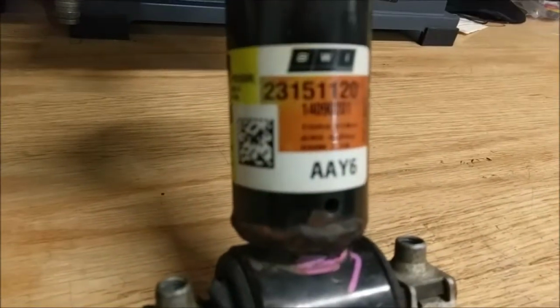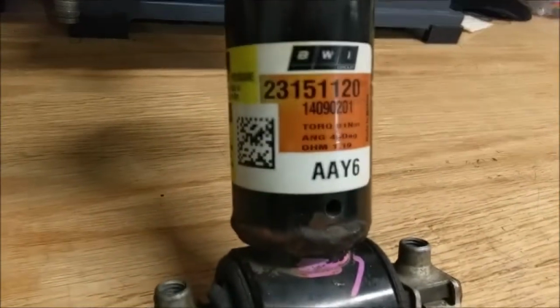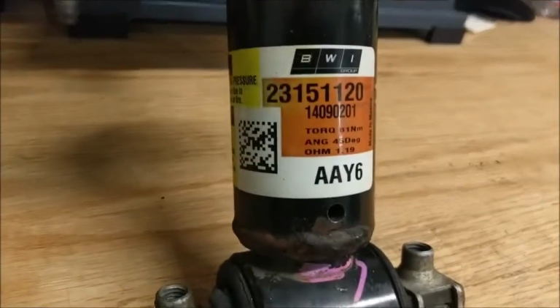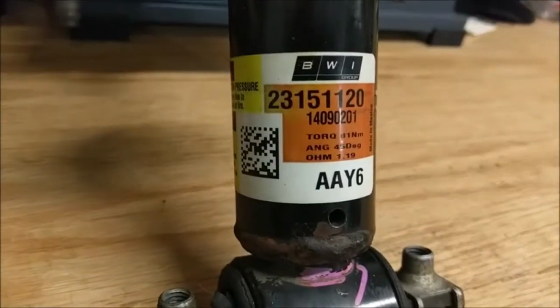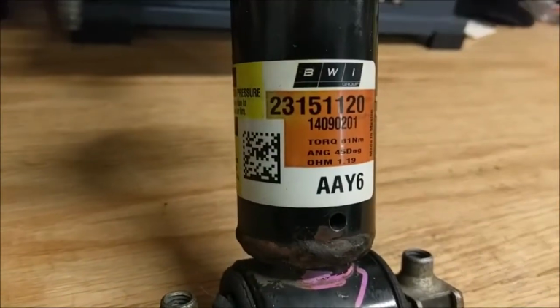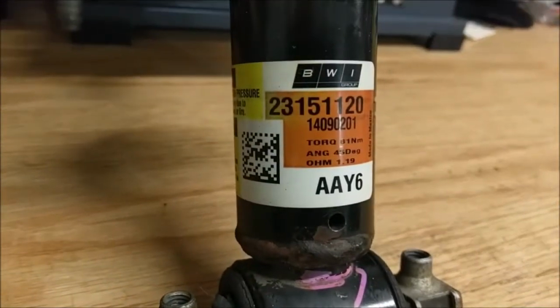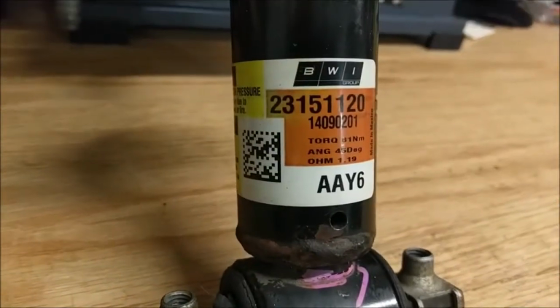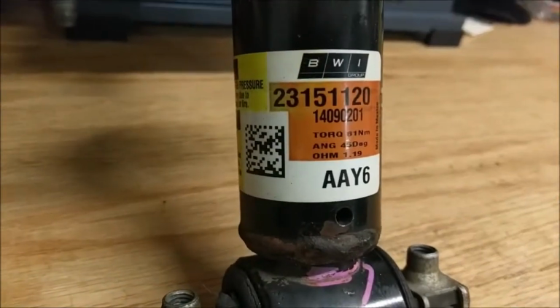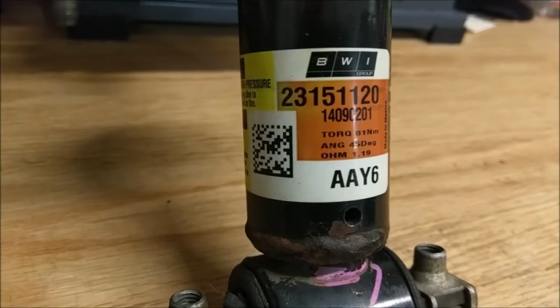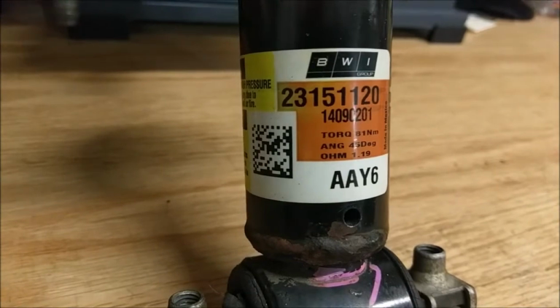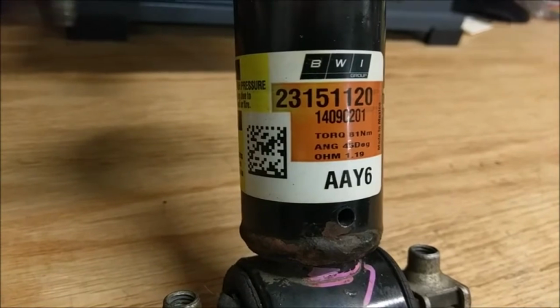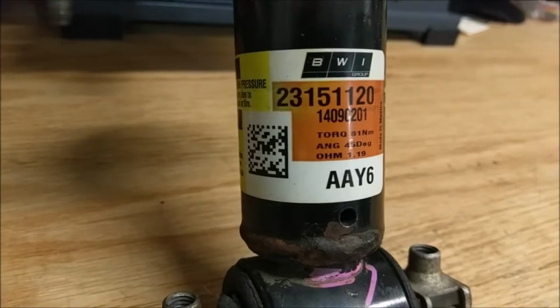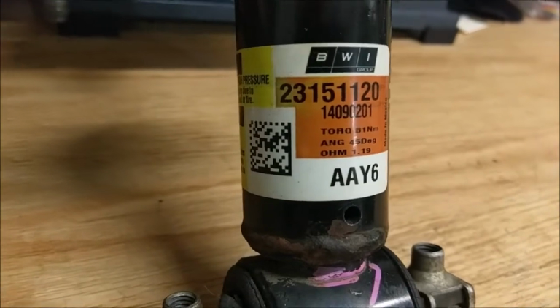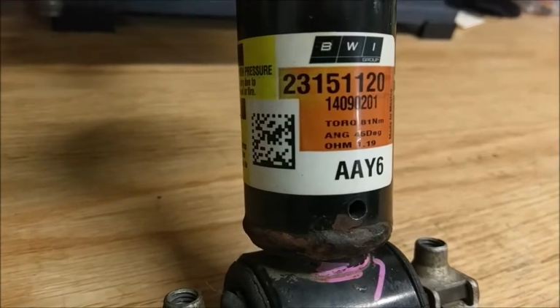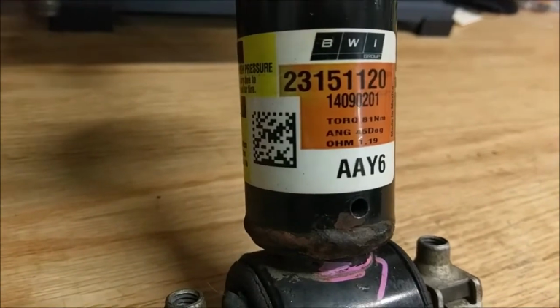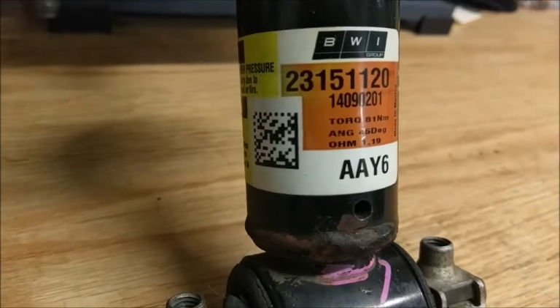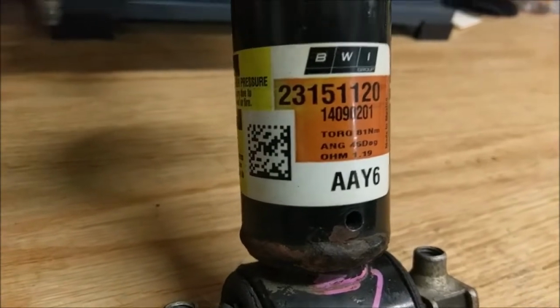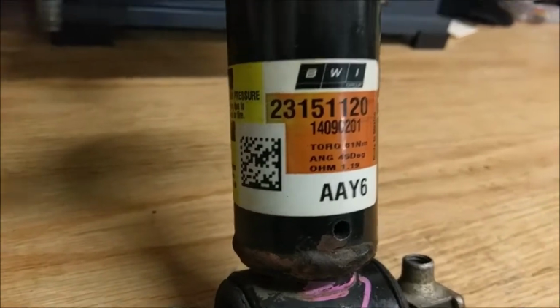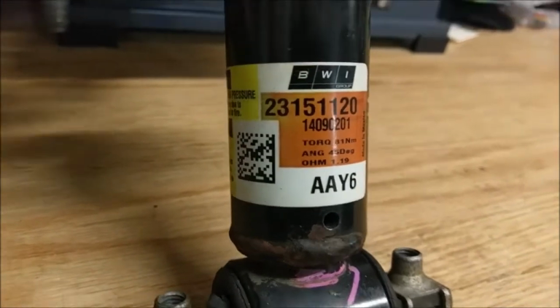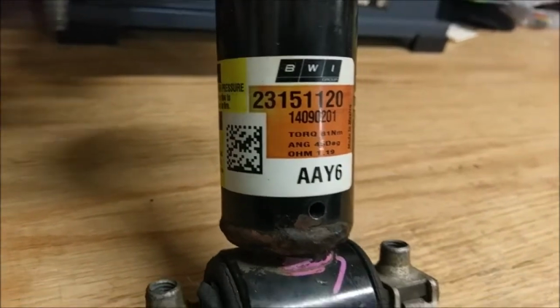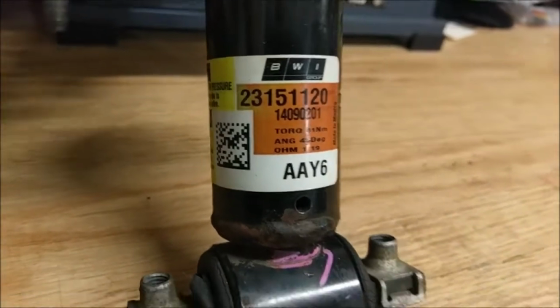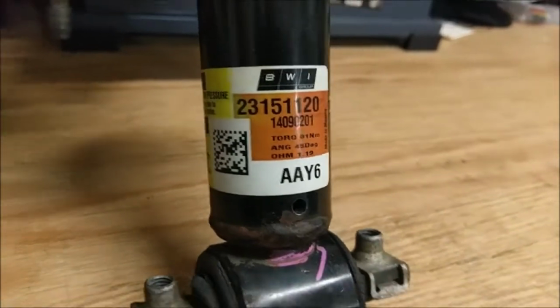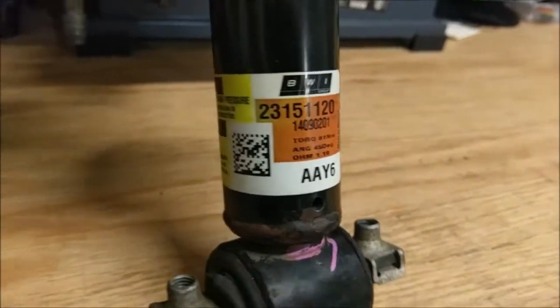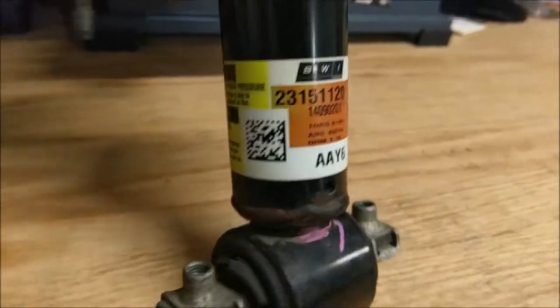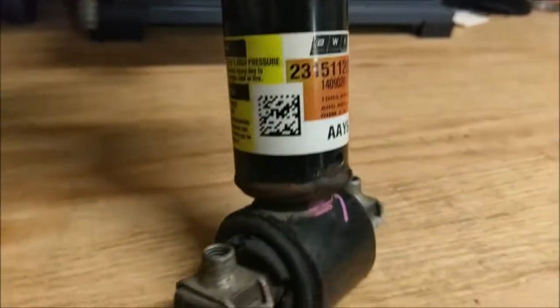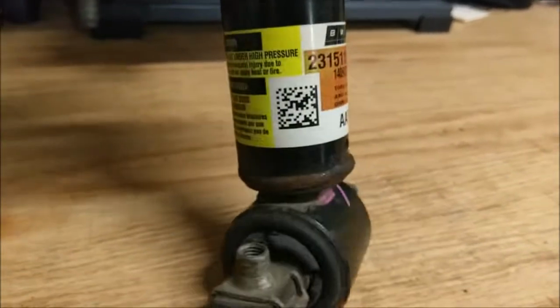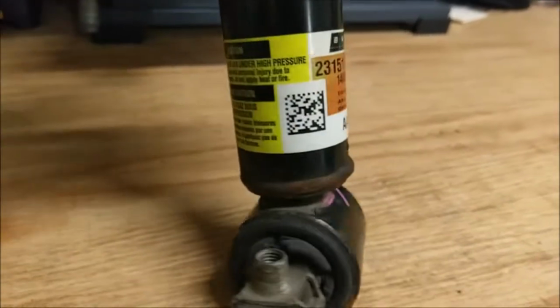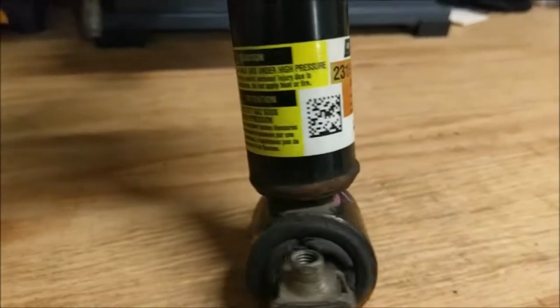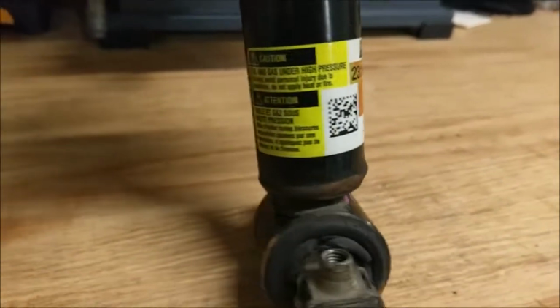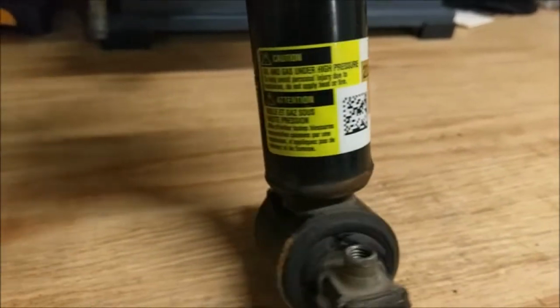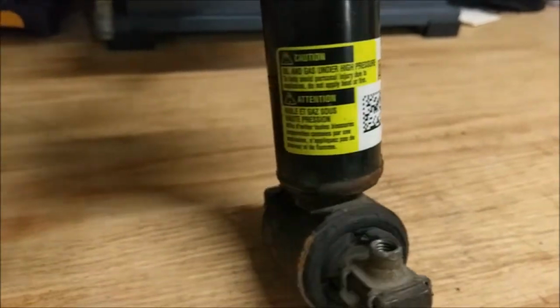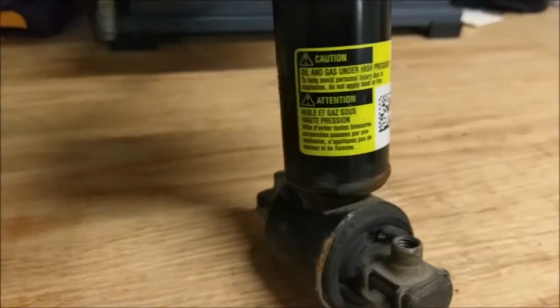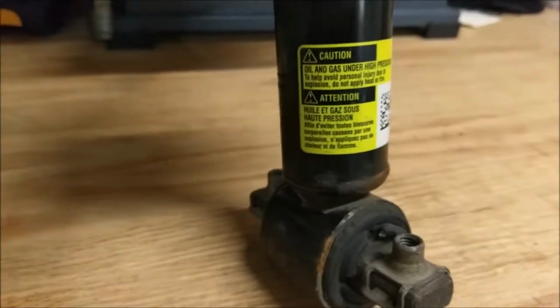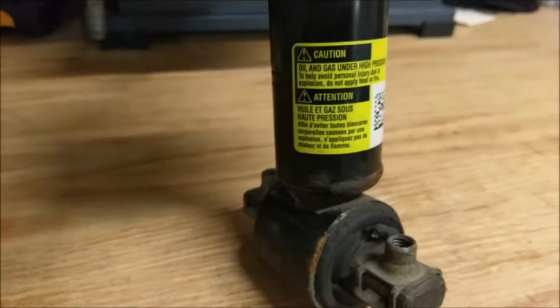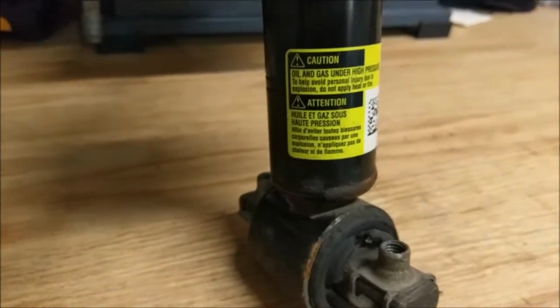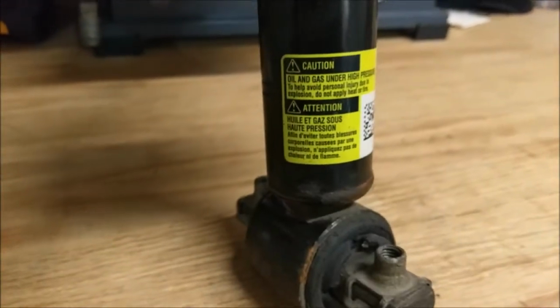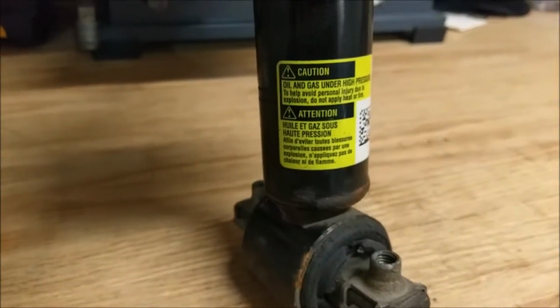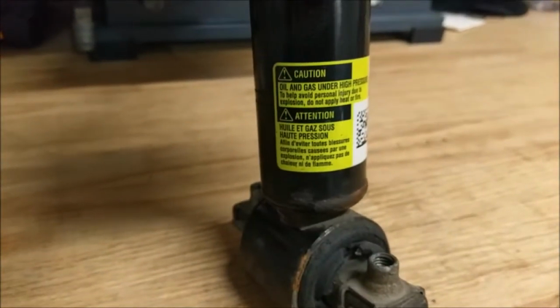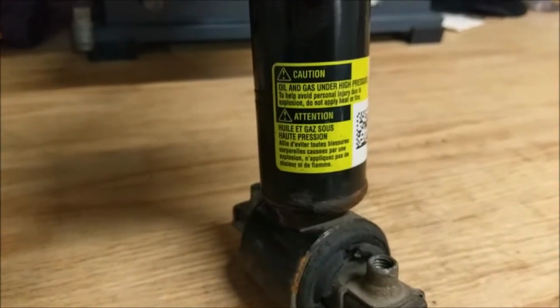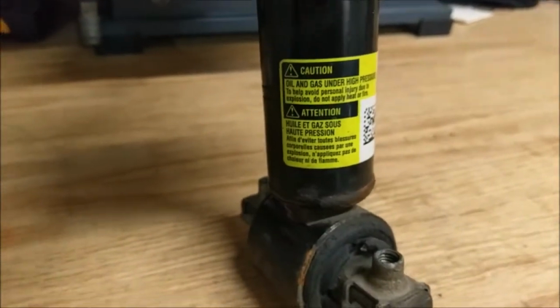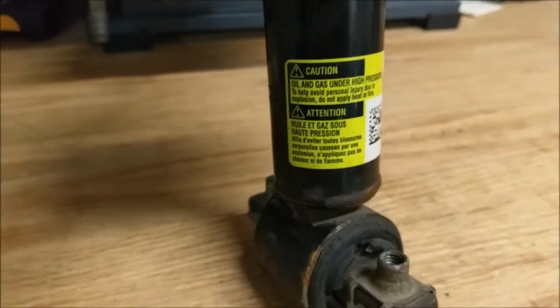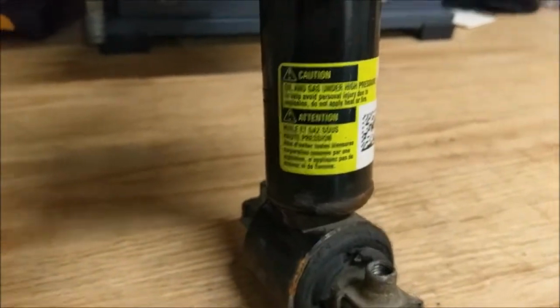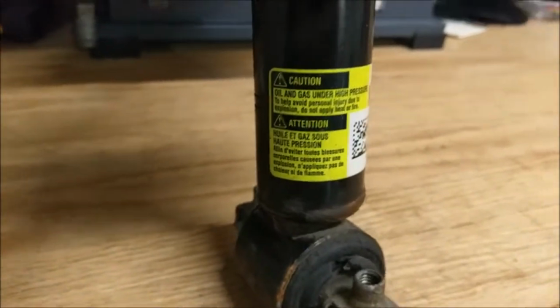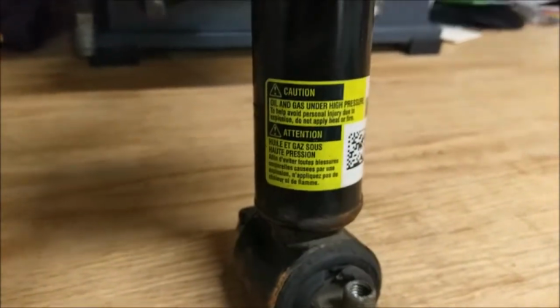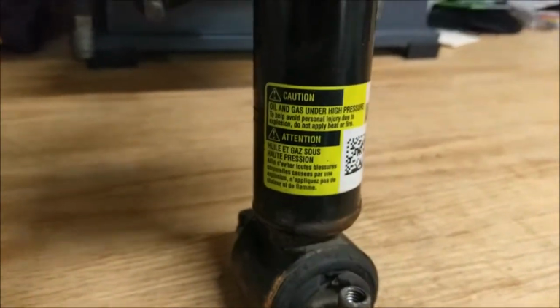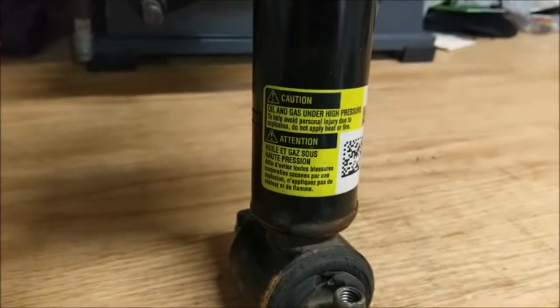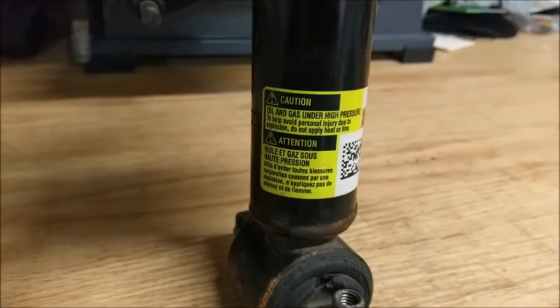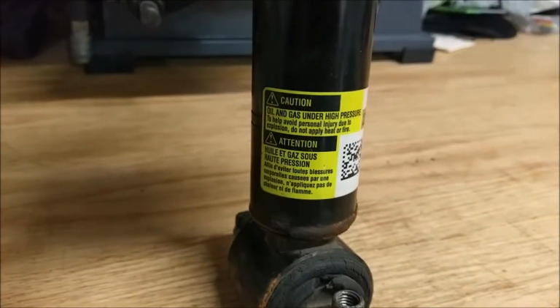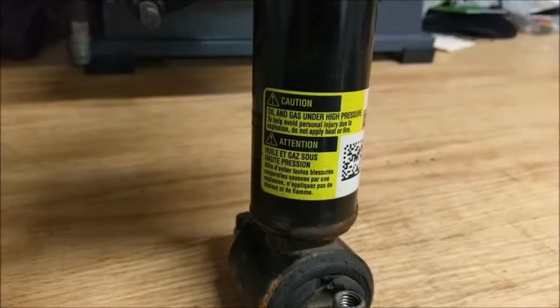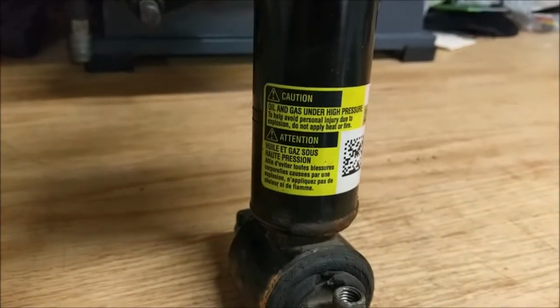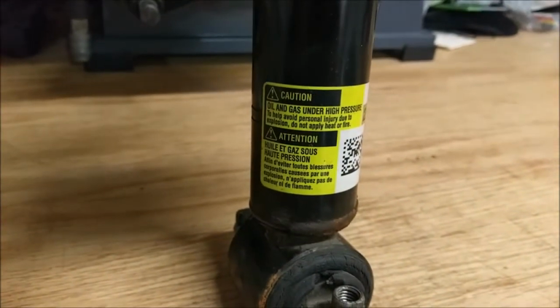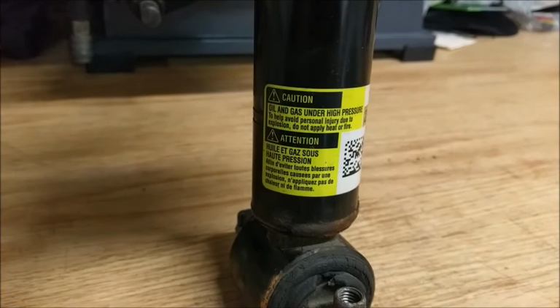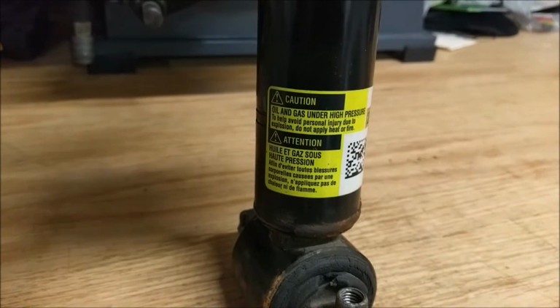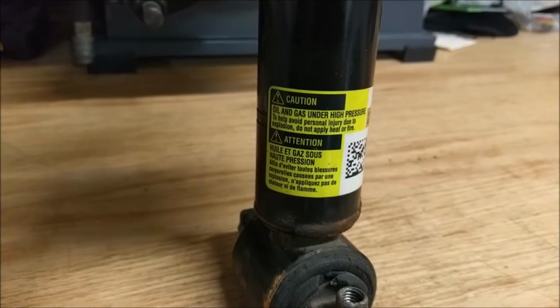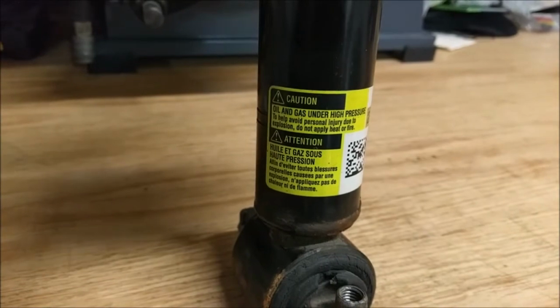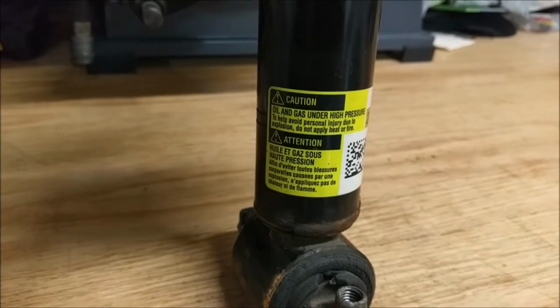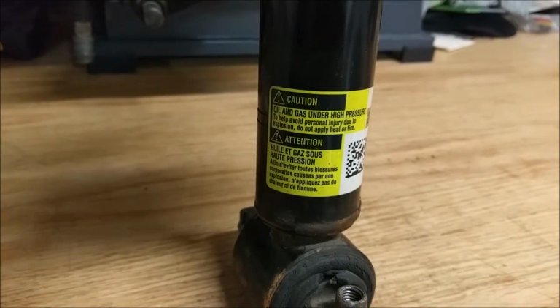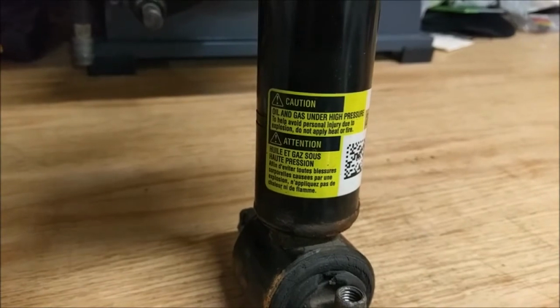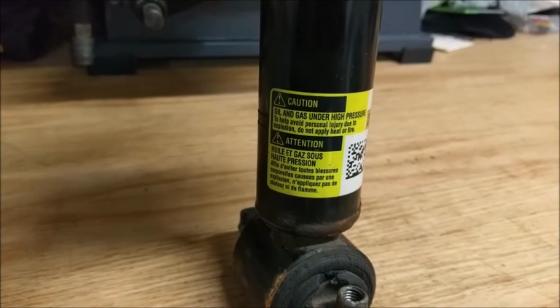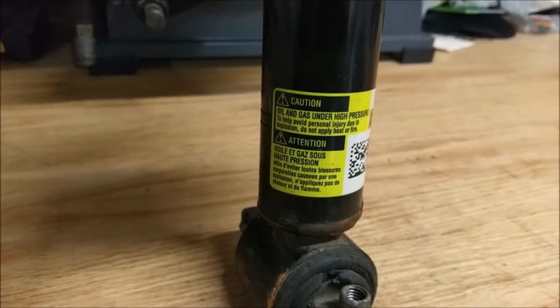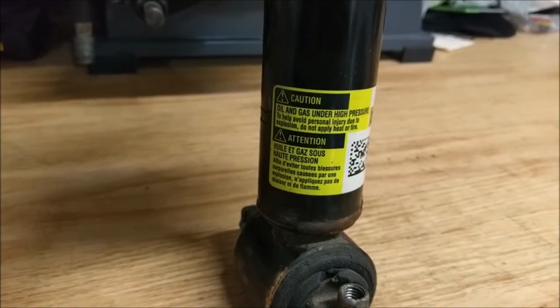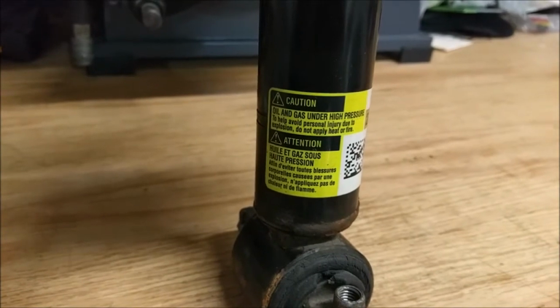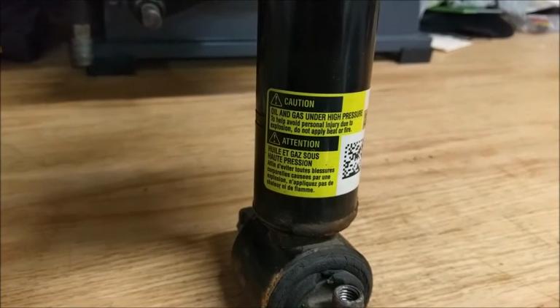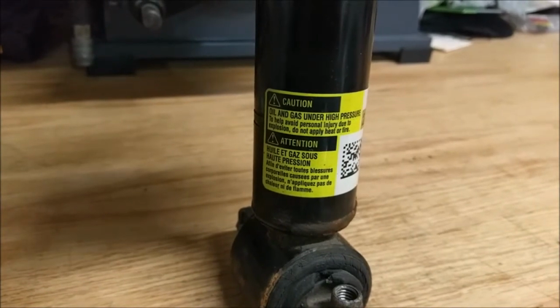You can see the part number there. Supposedly it's under high pressure or gas.